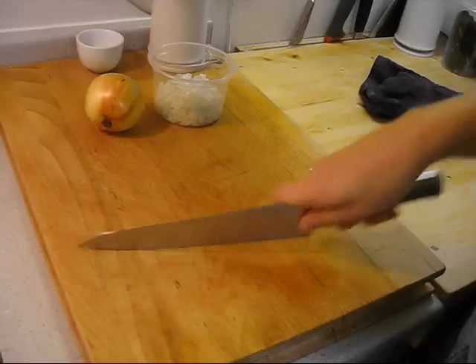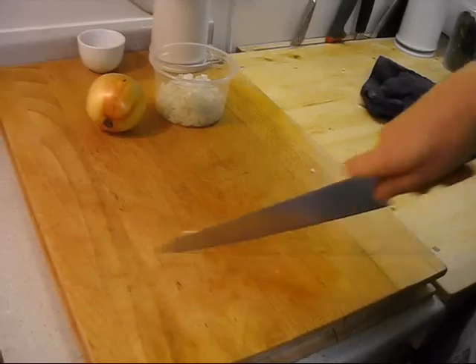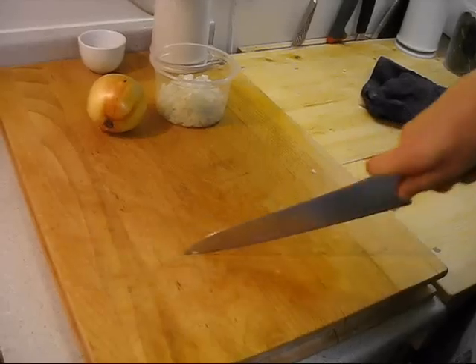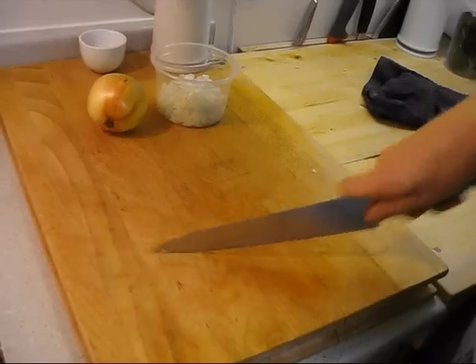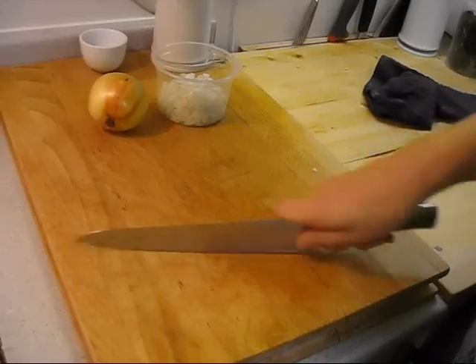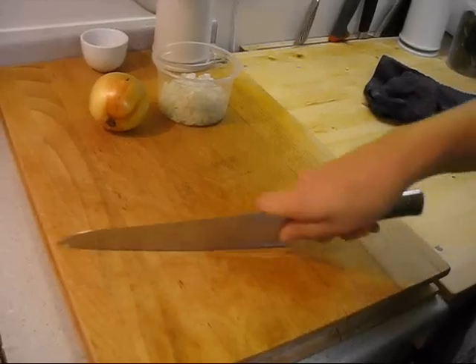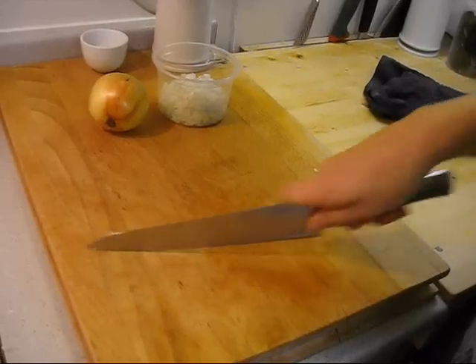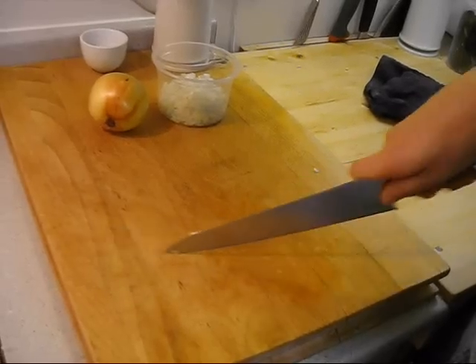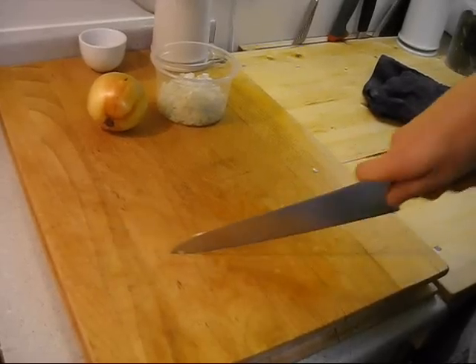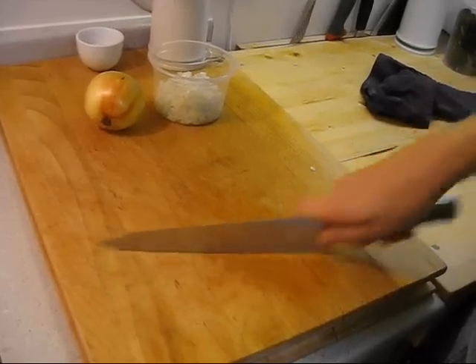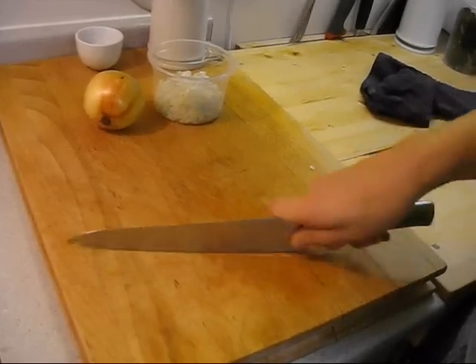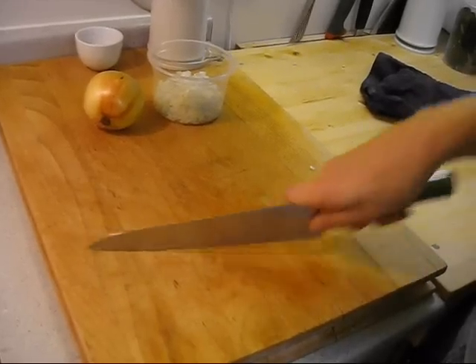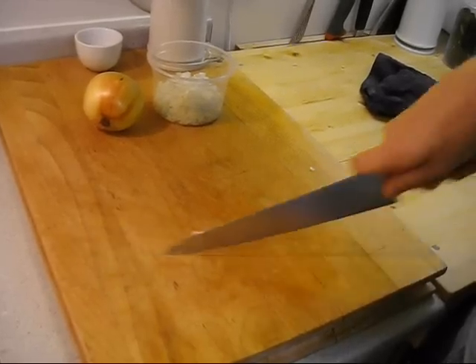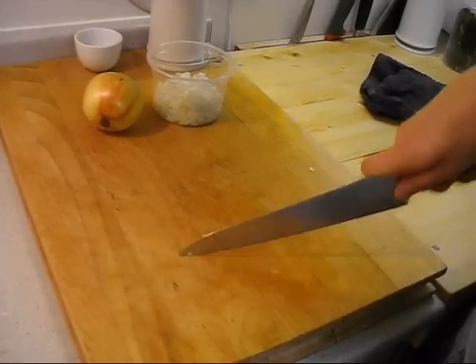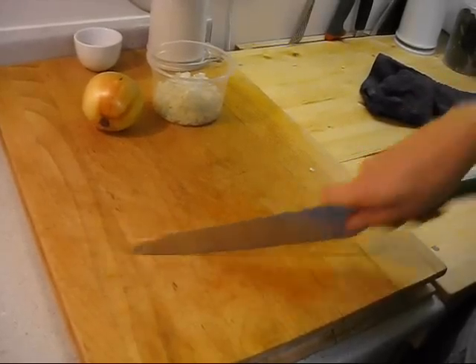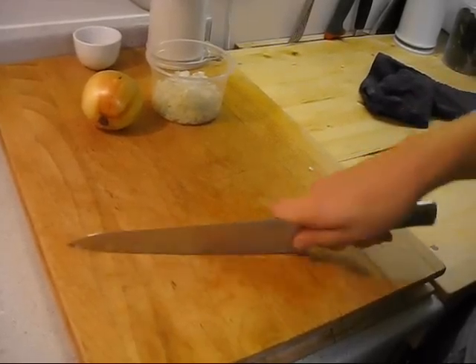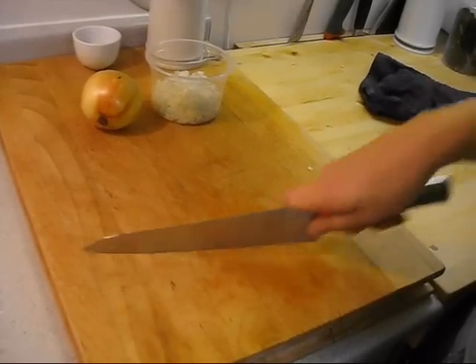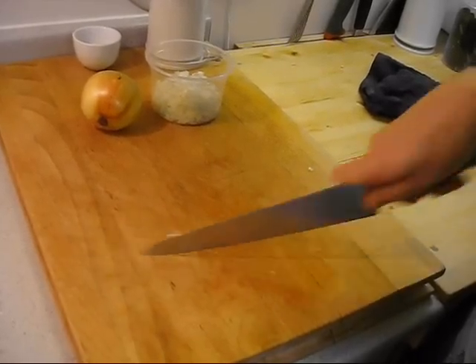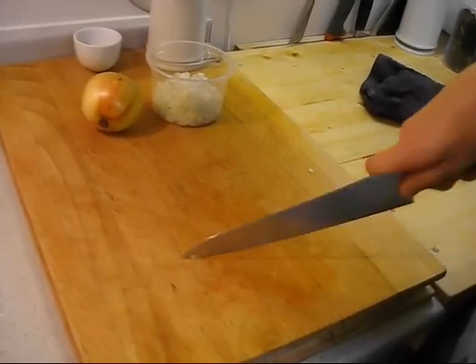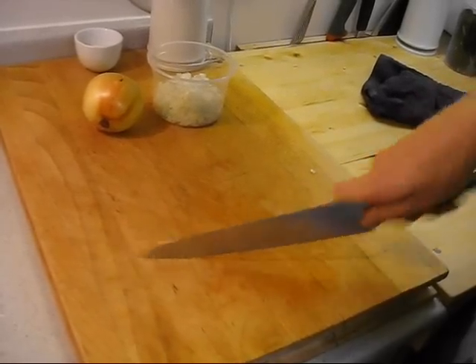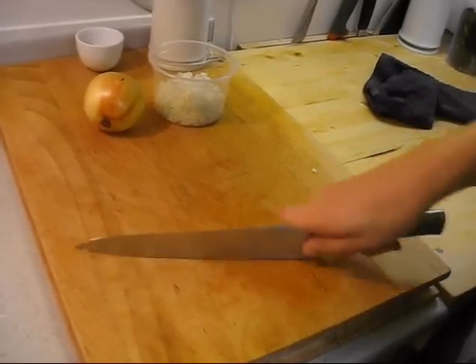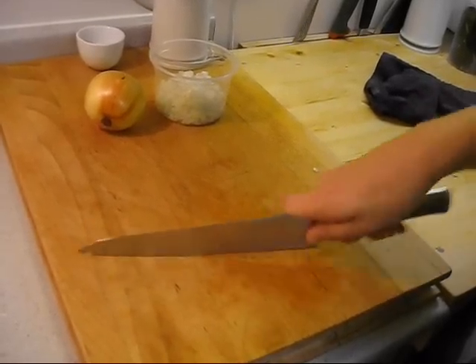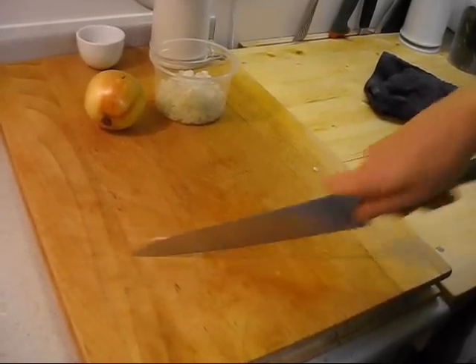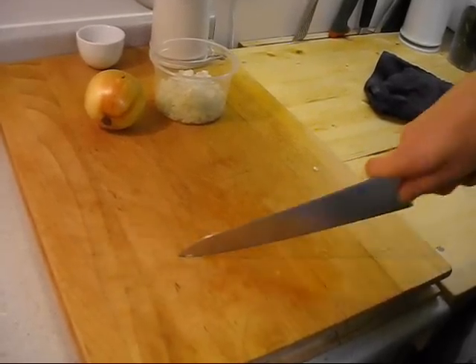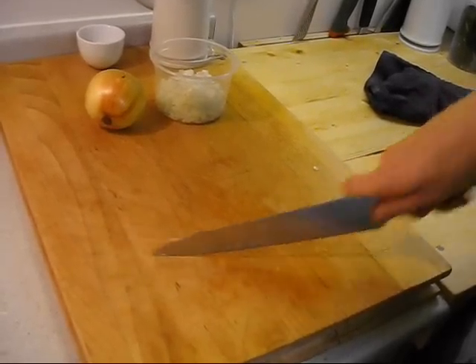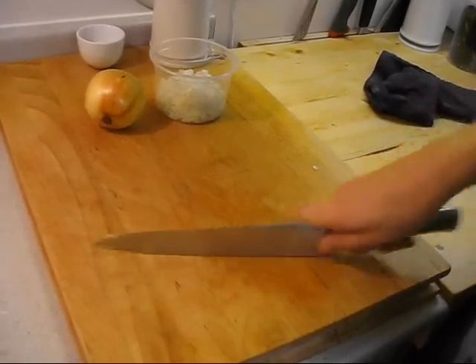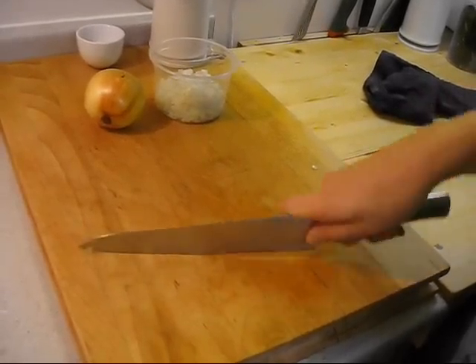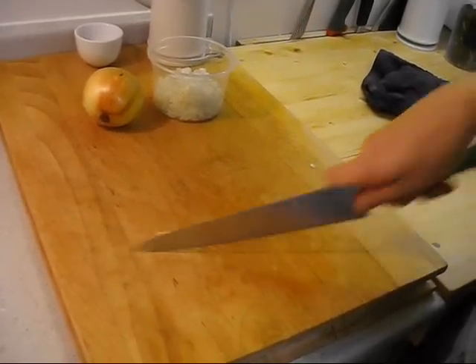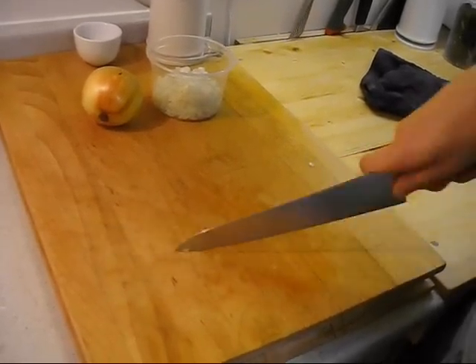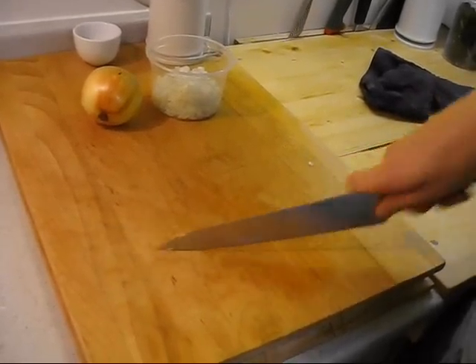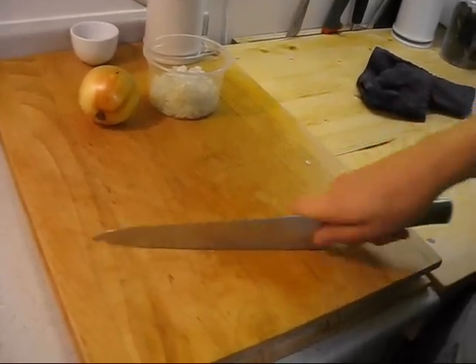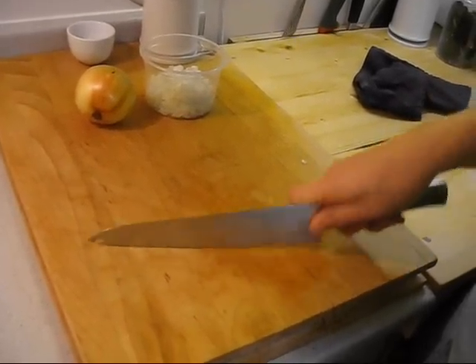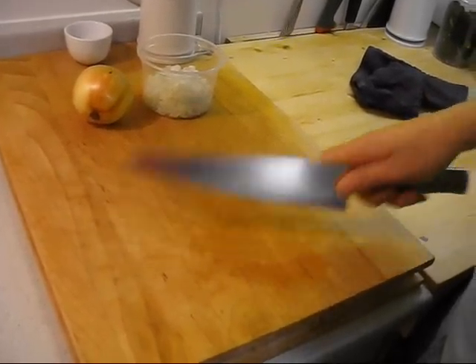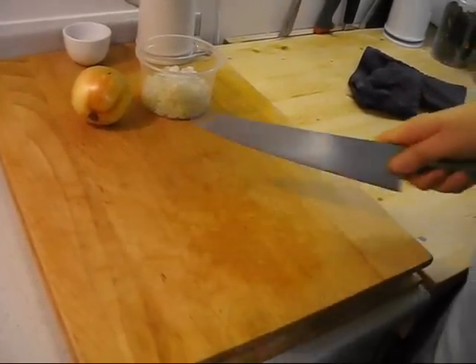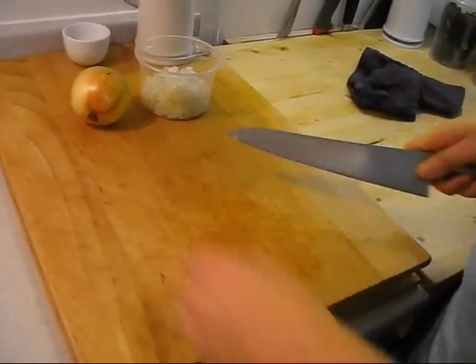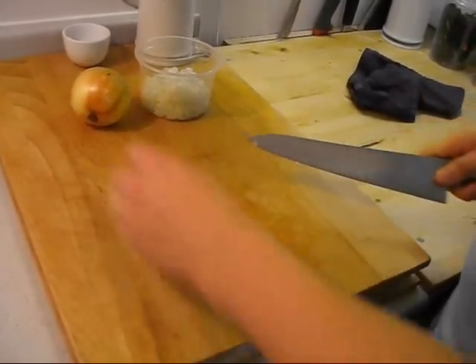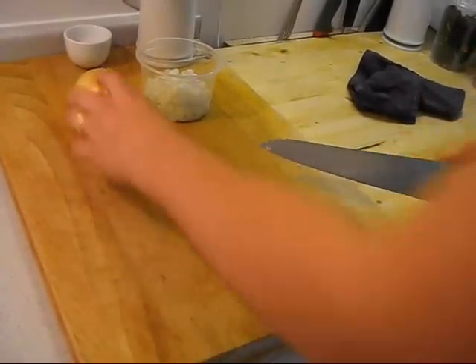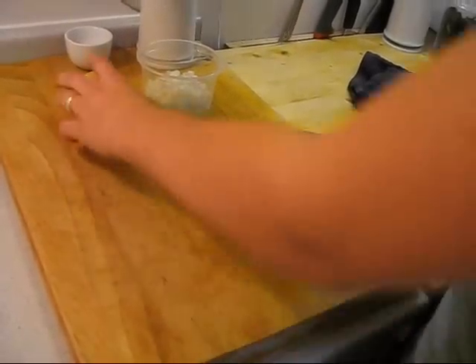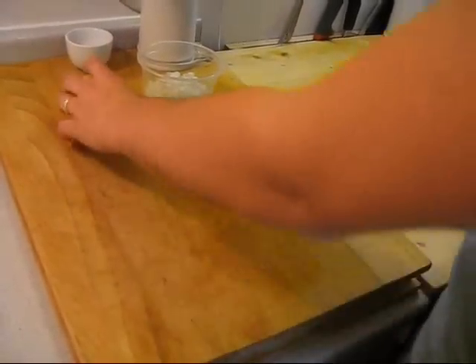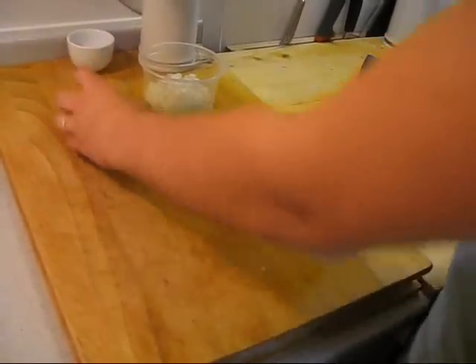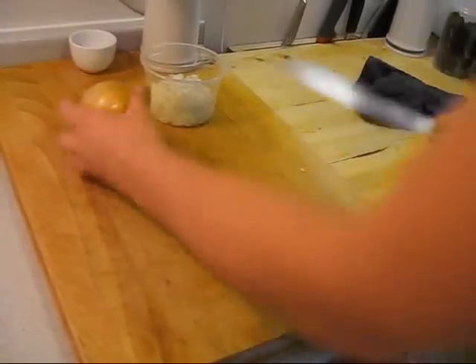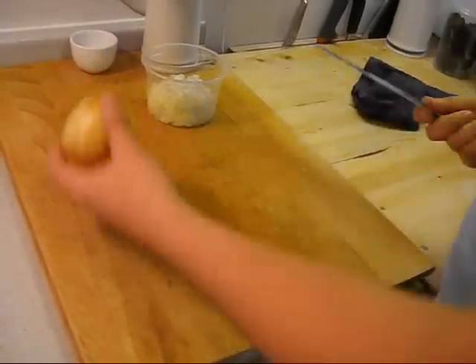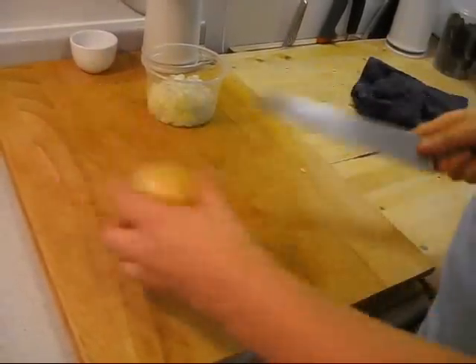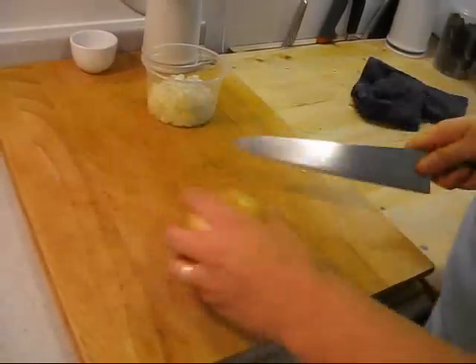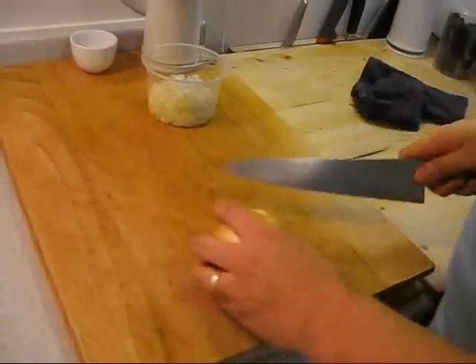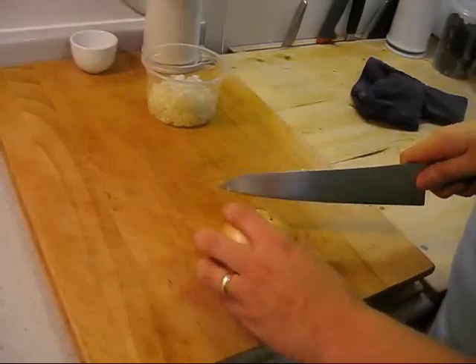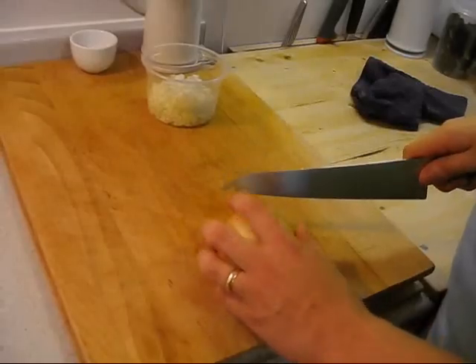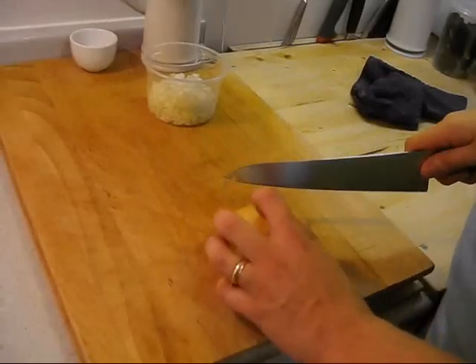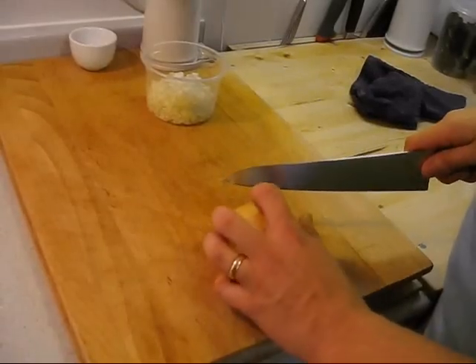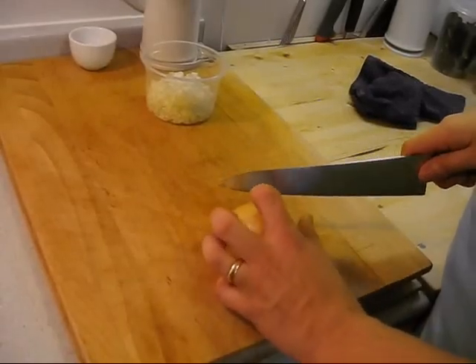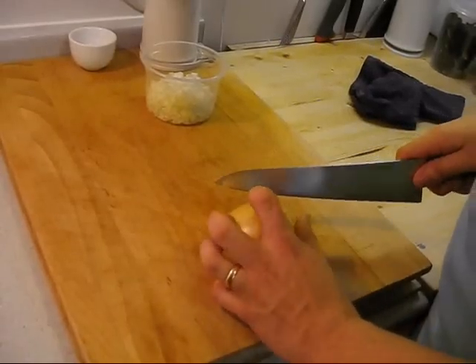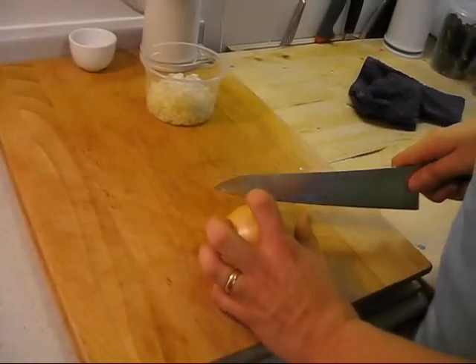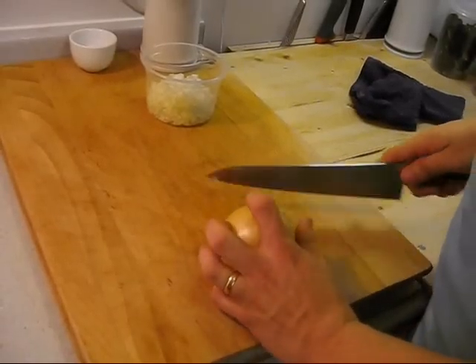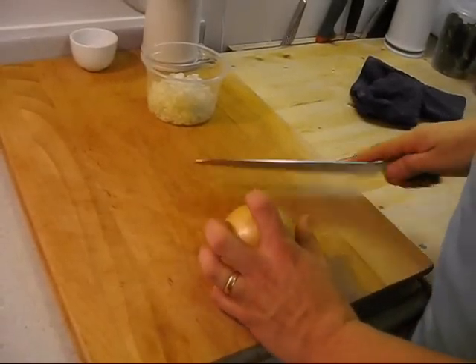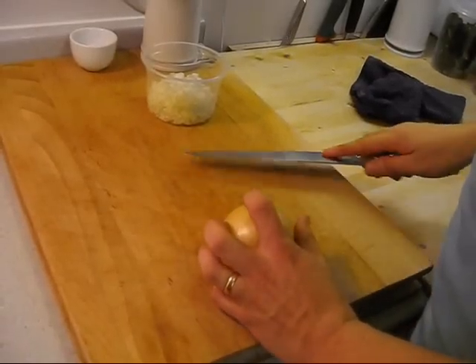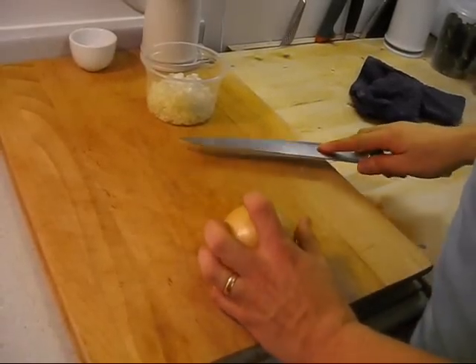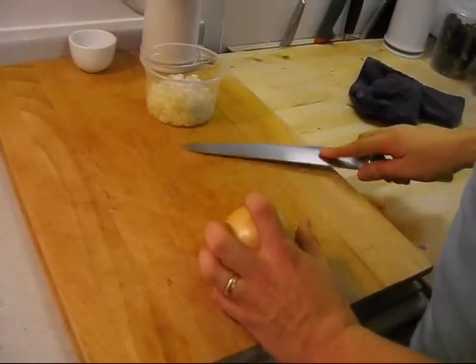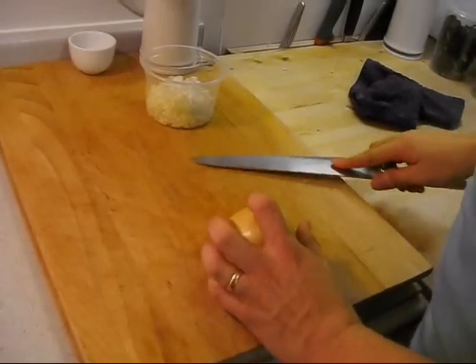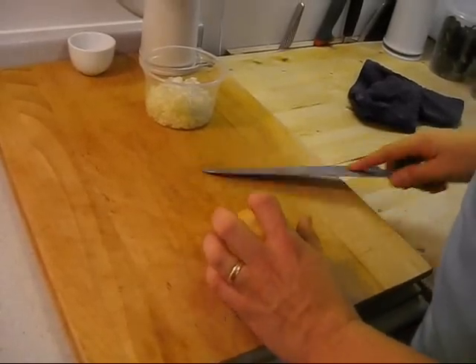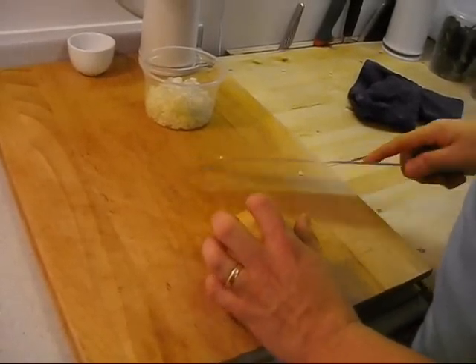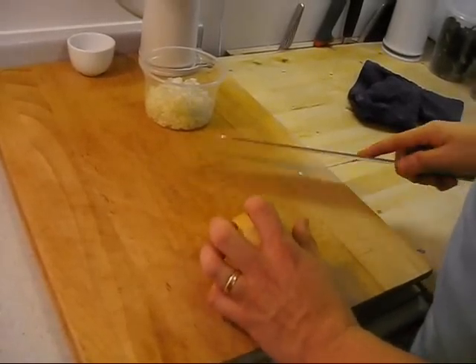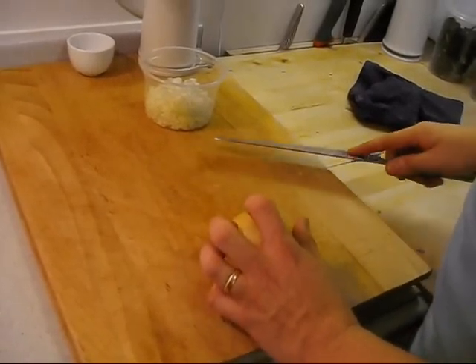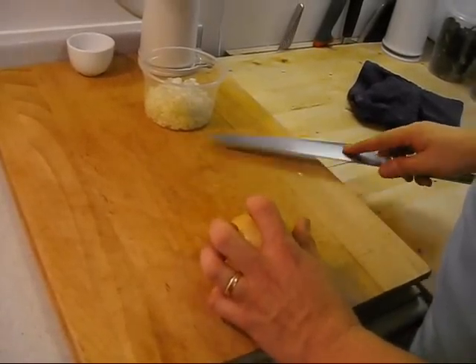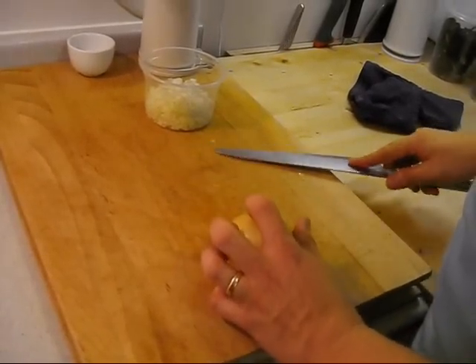When I was in cooking school, they made us do this — just to get the motion of cutting, to master that motion.